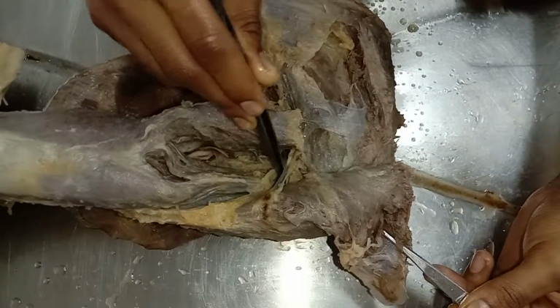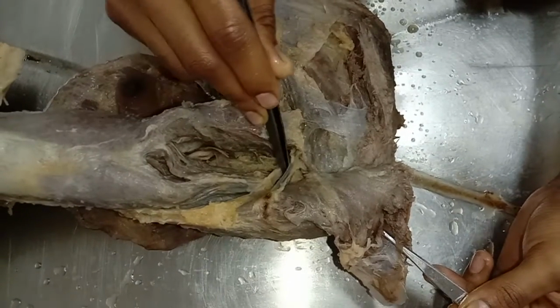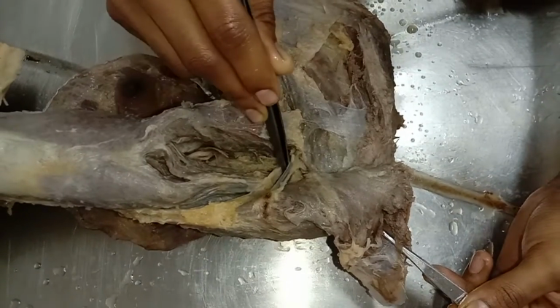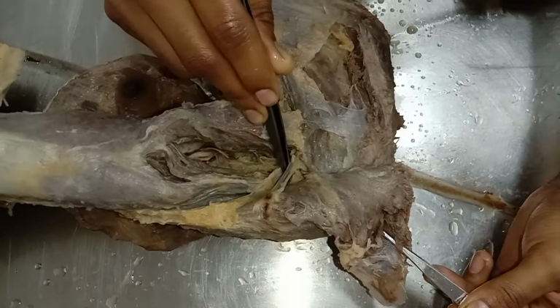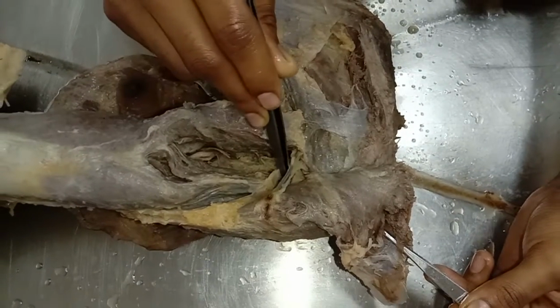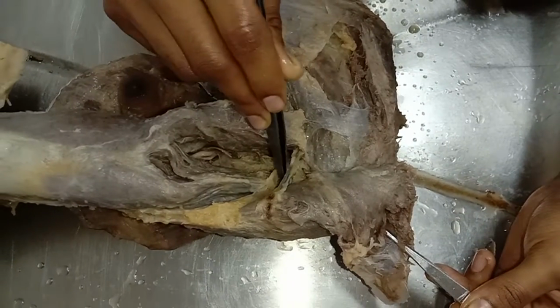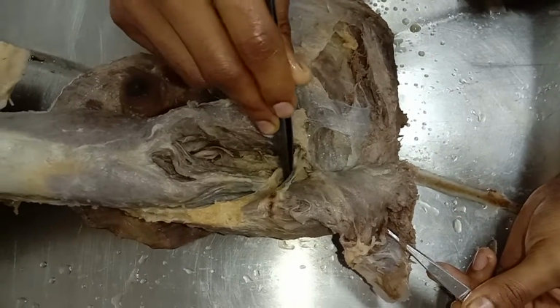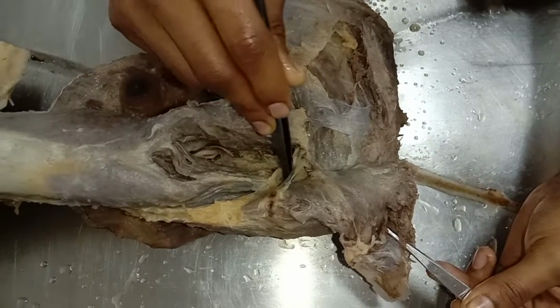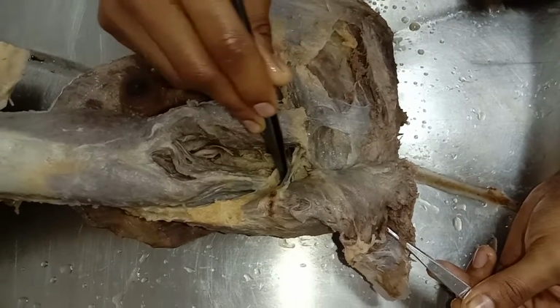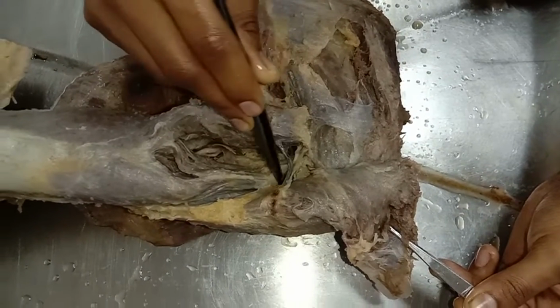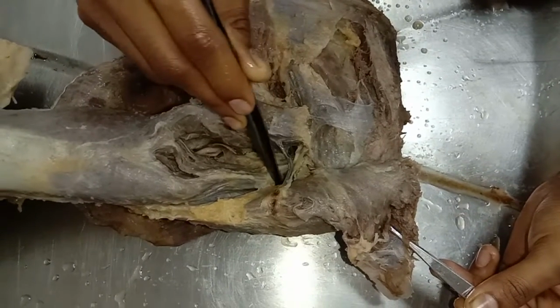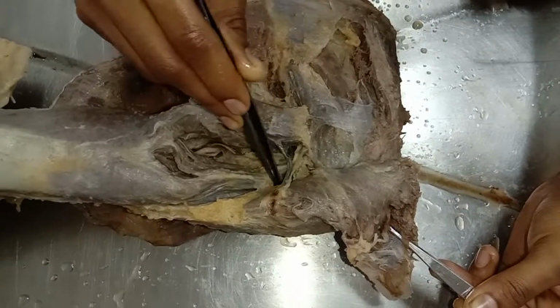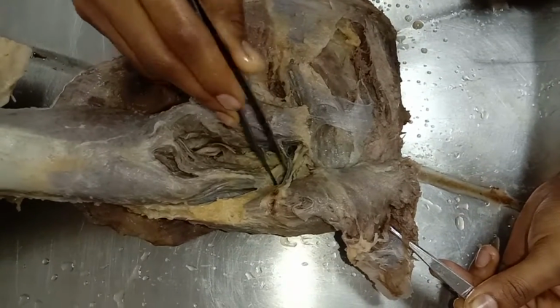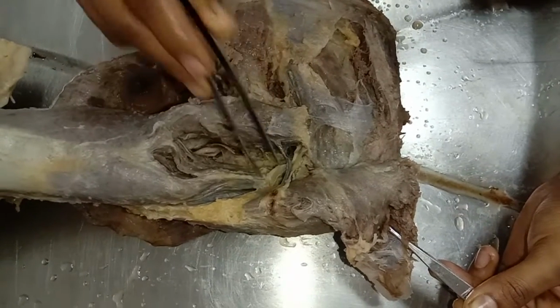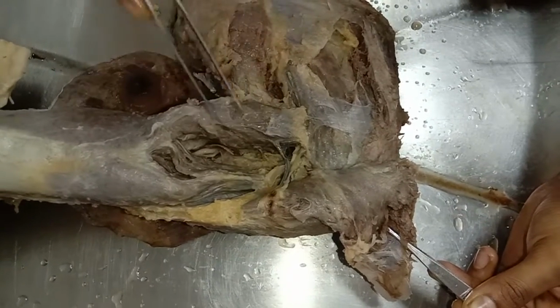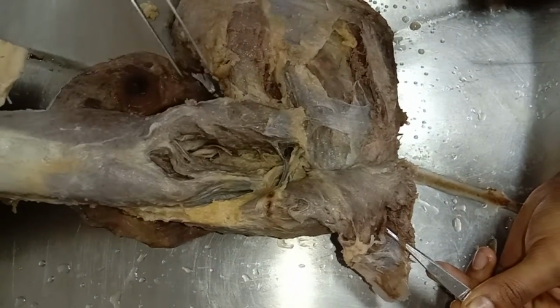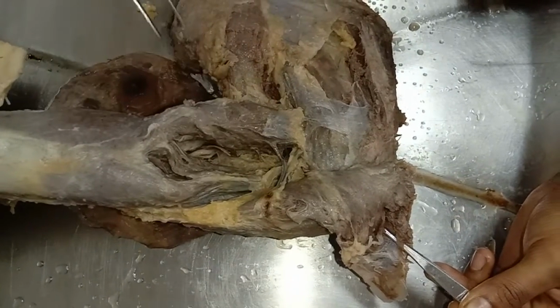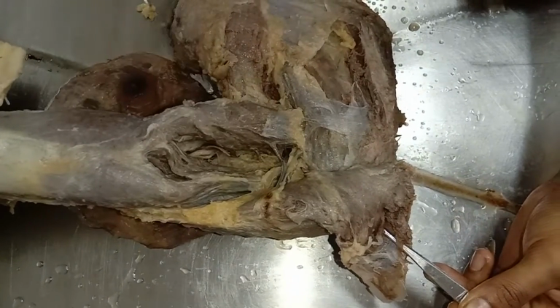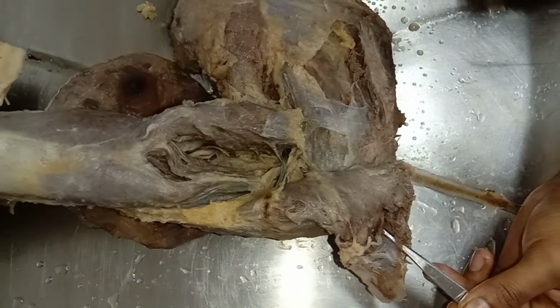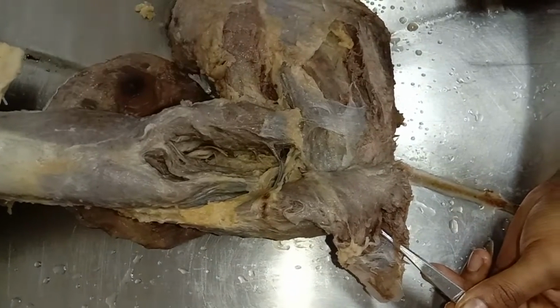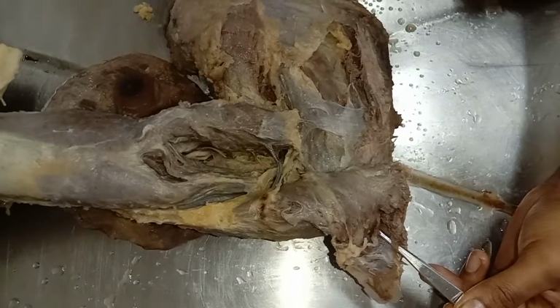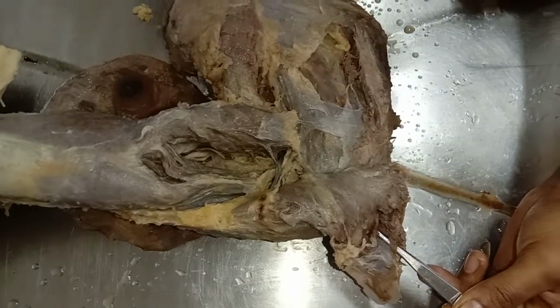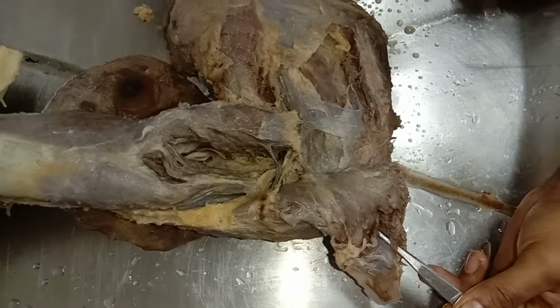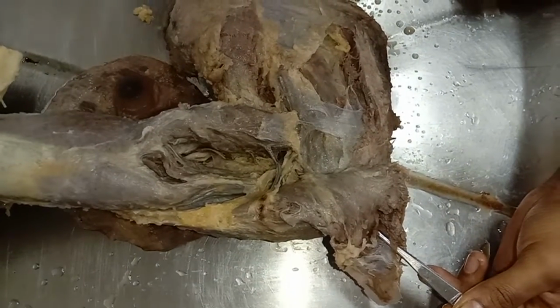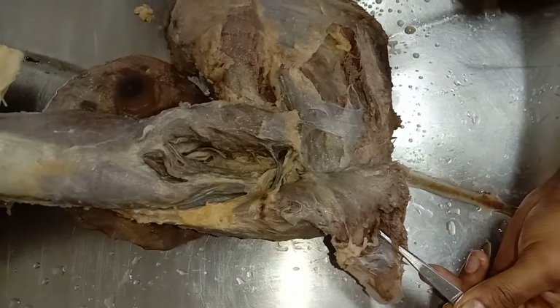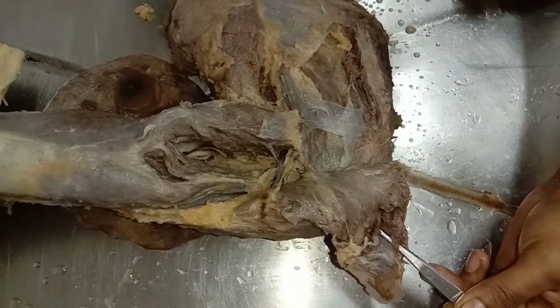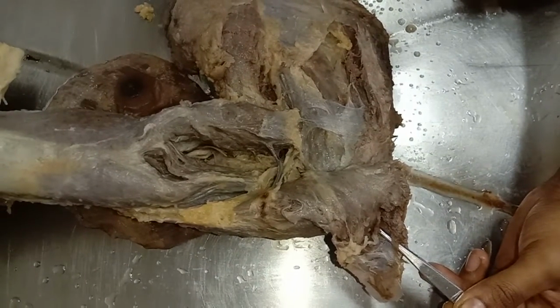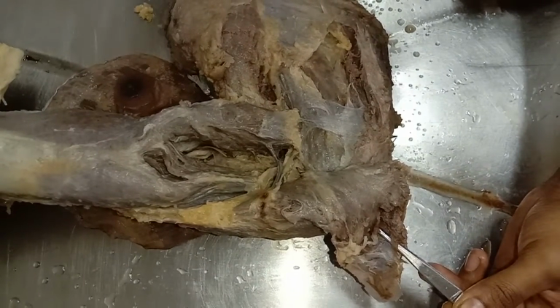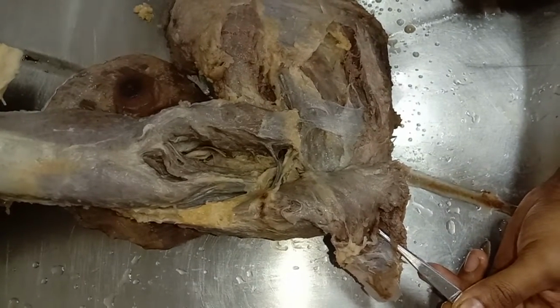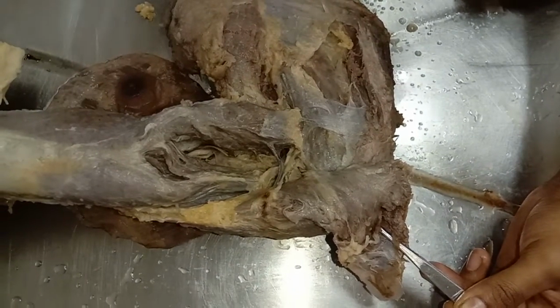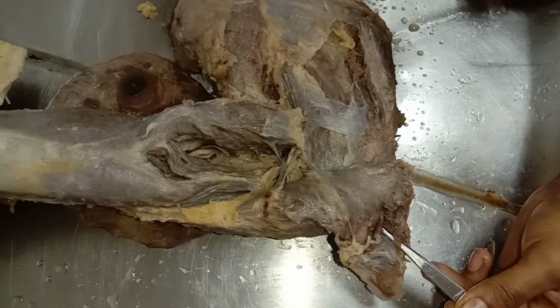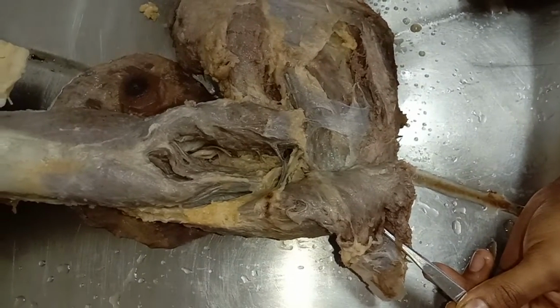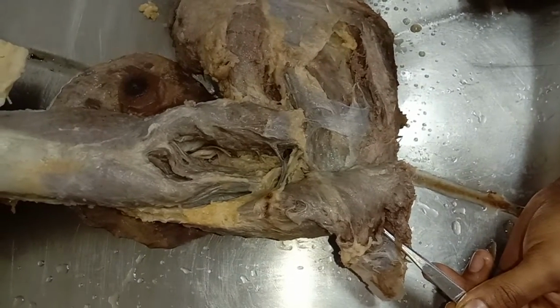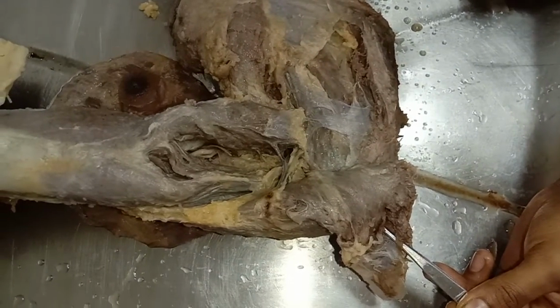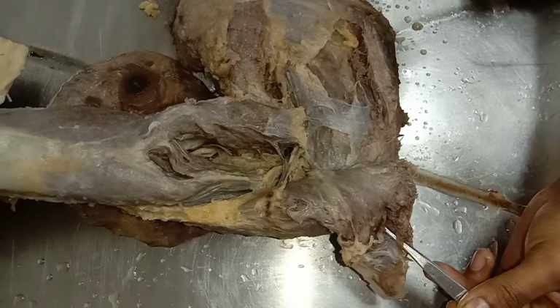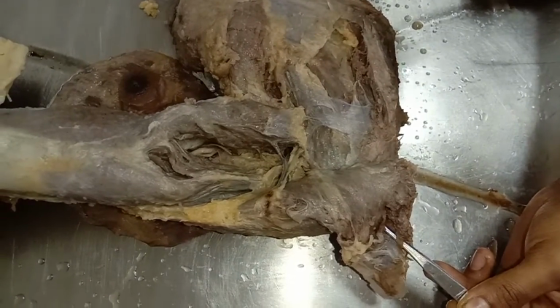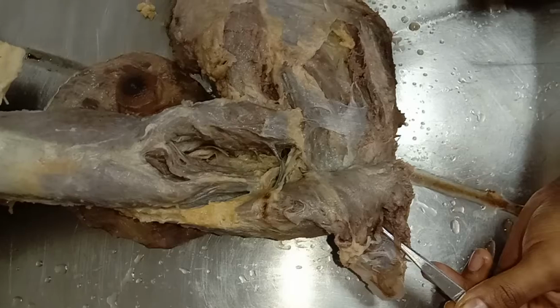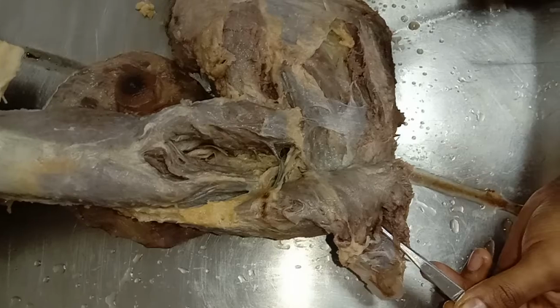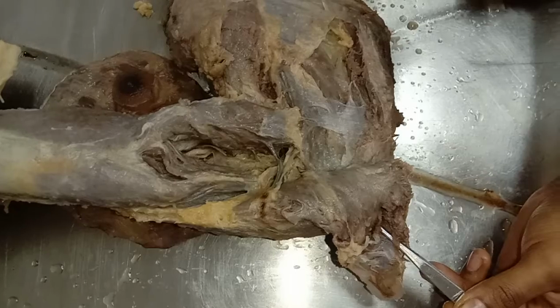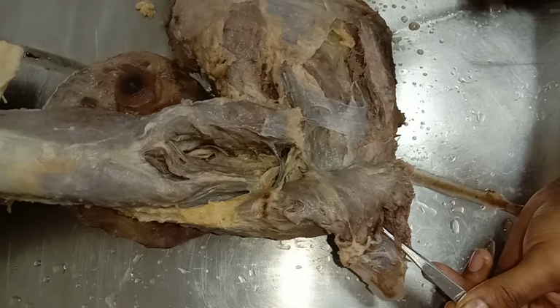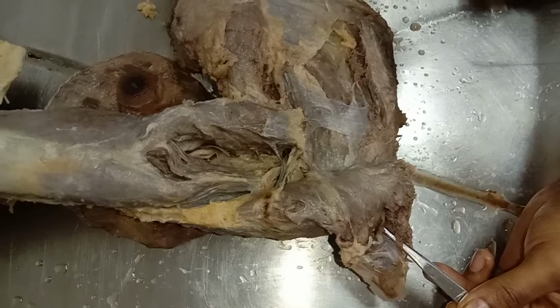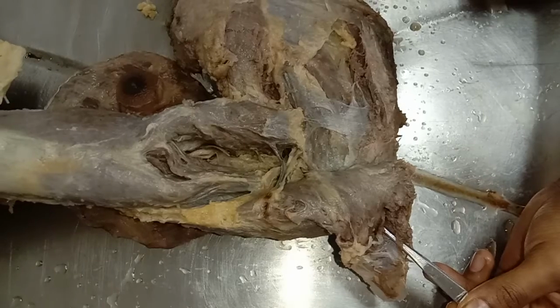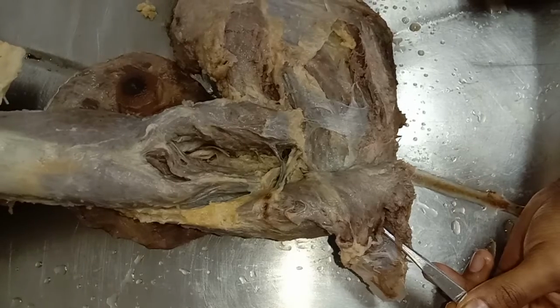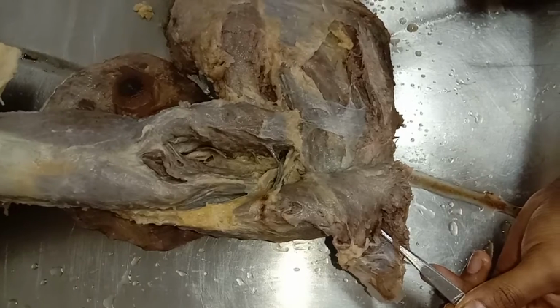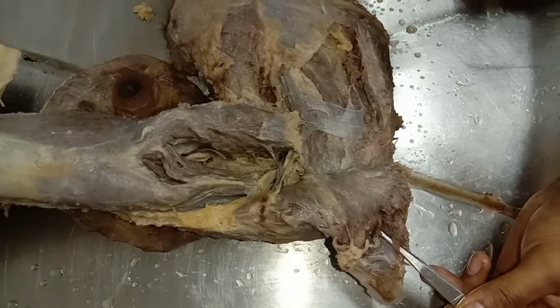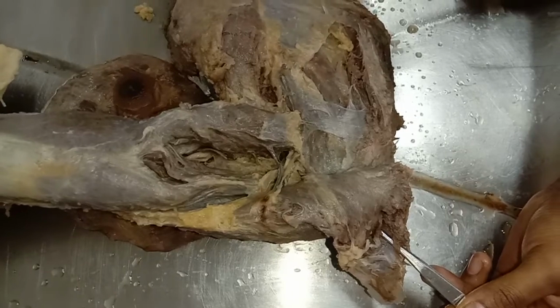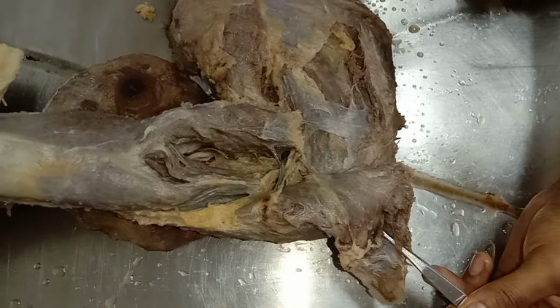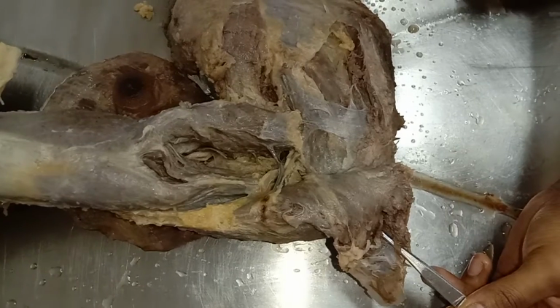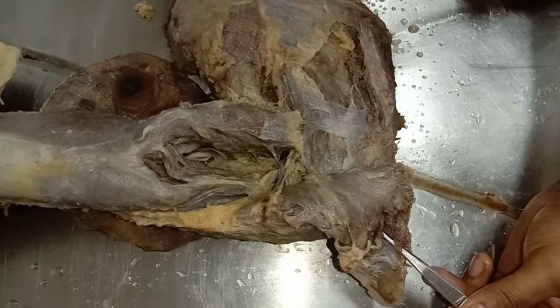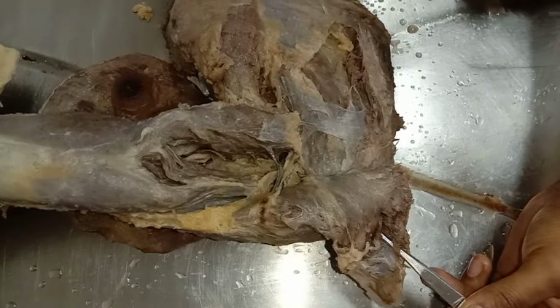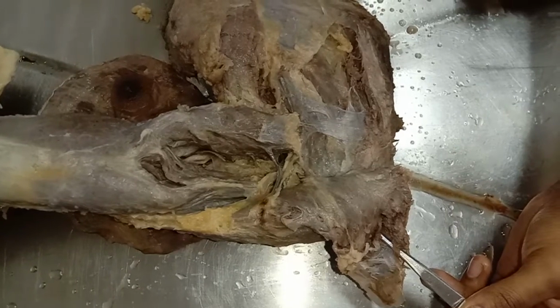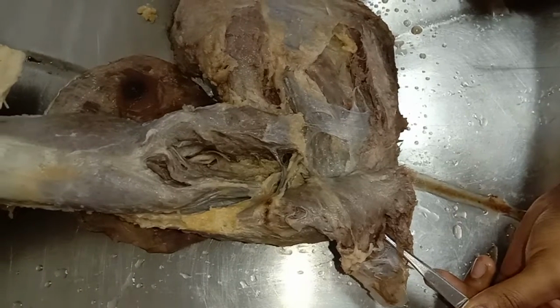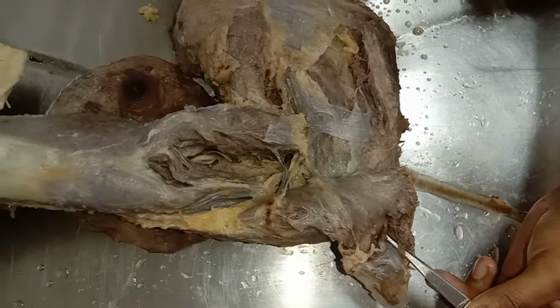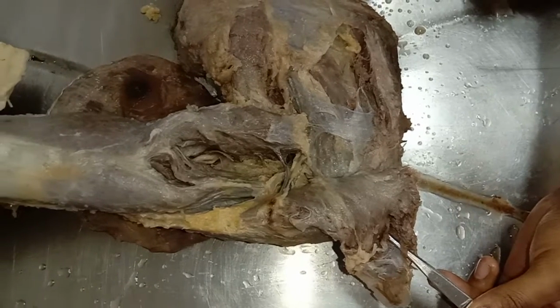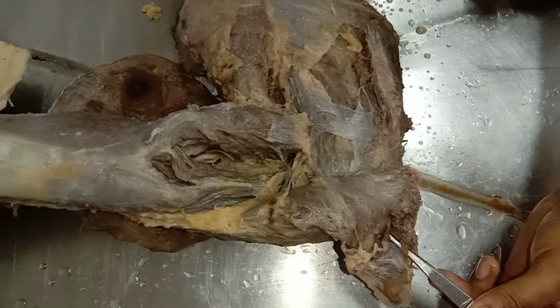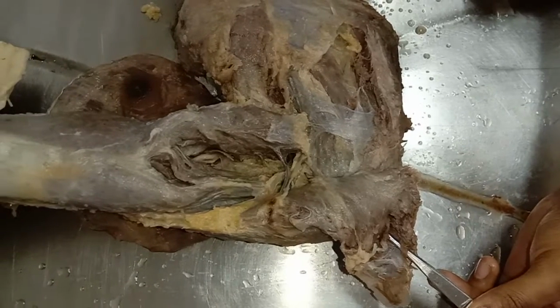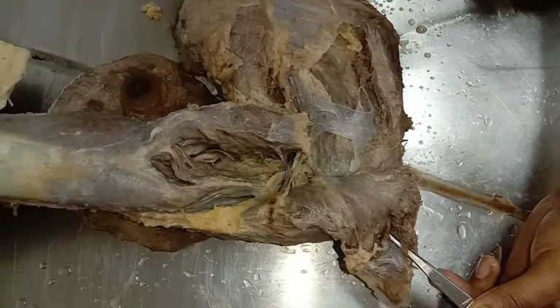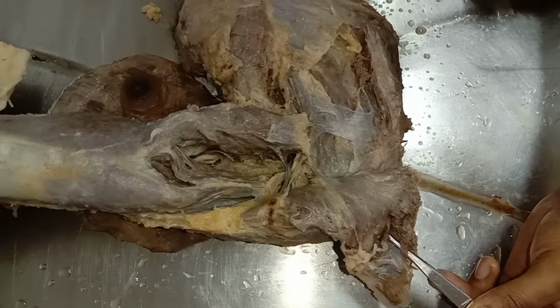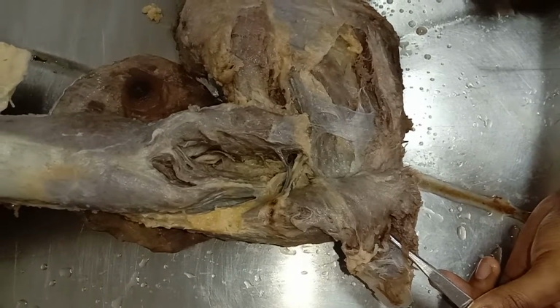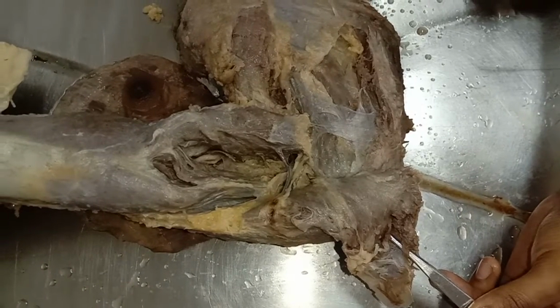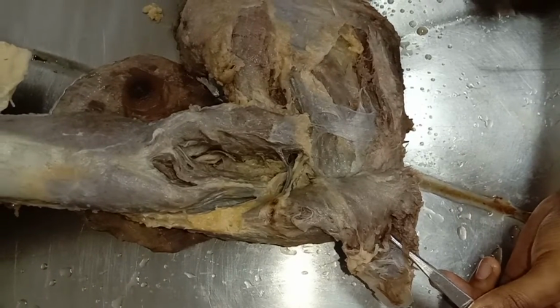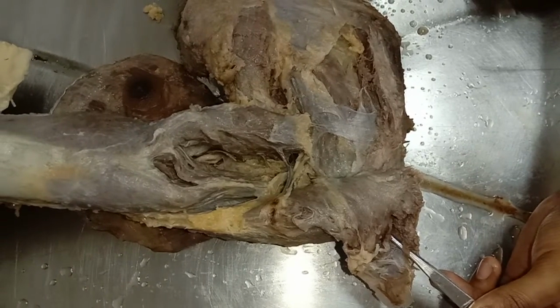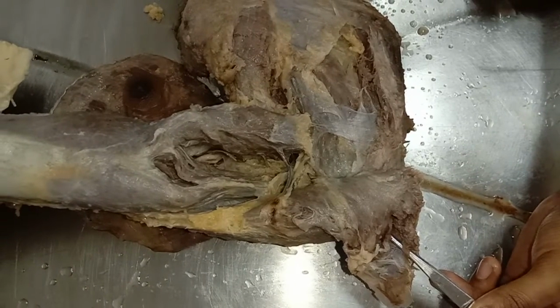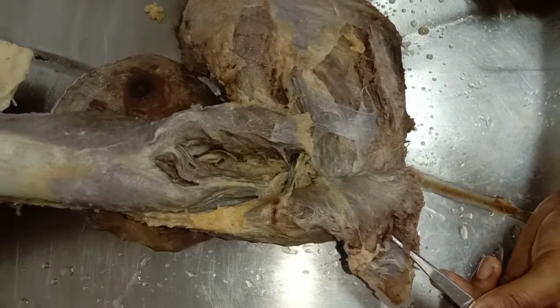The medial head arises from the posterior surface of the lower half of the shaft of the humerus, below the spiral groove.